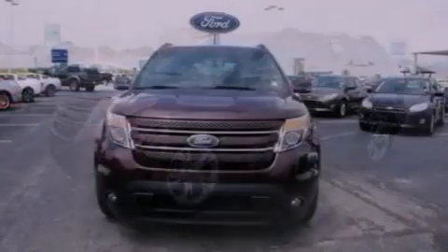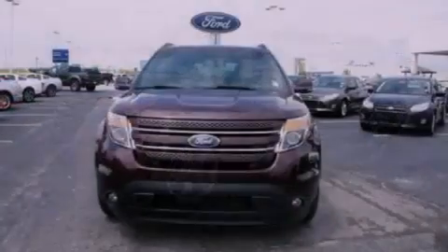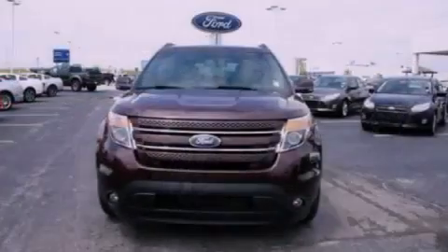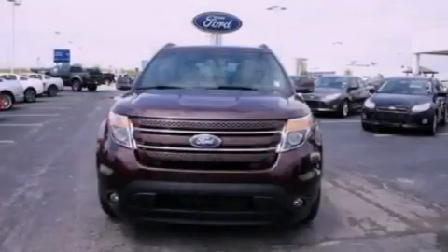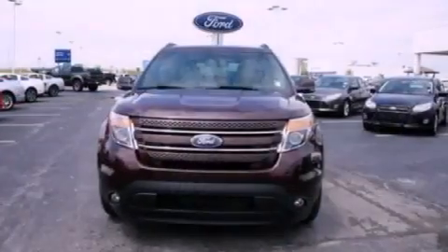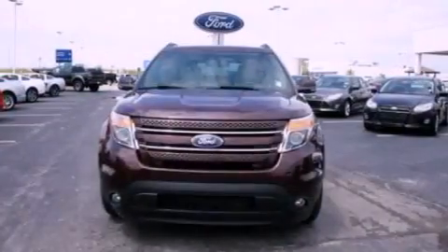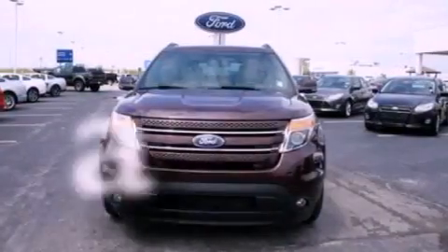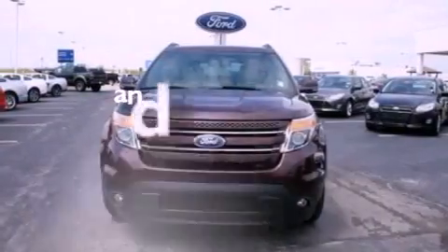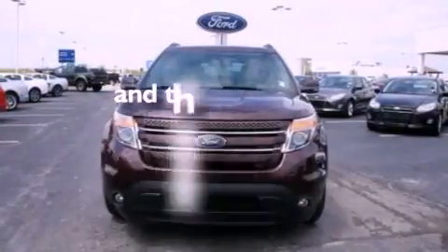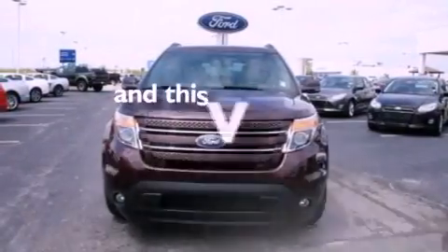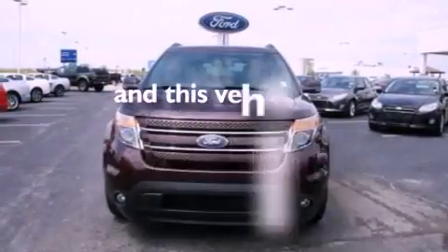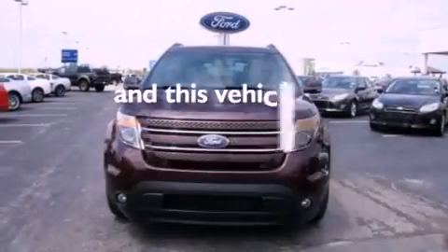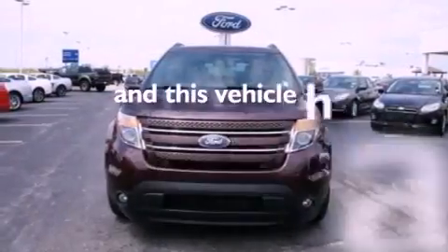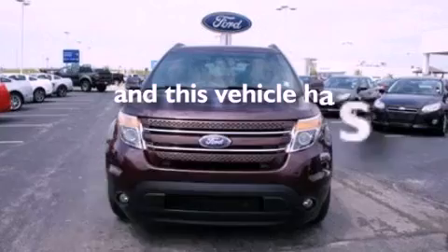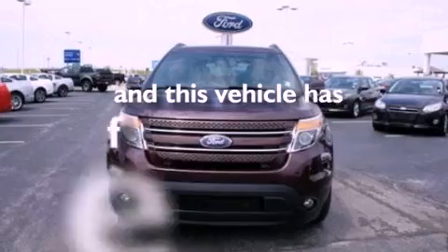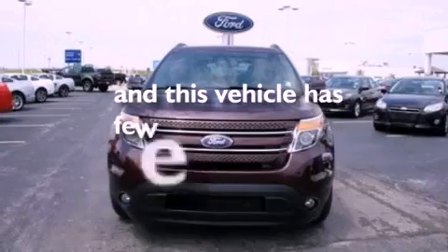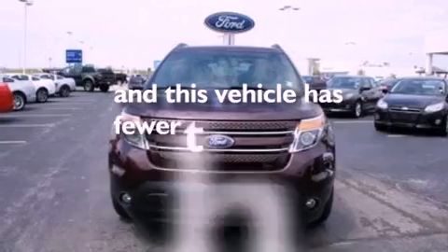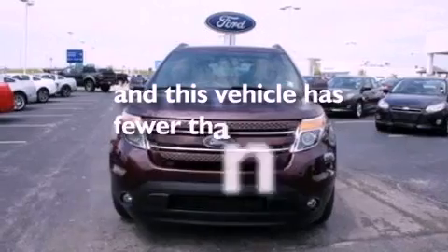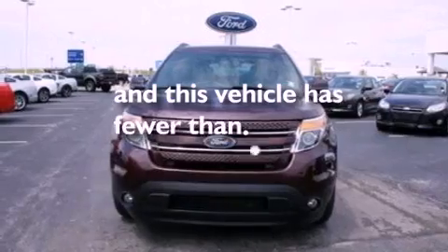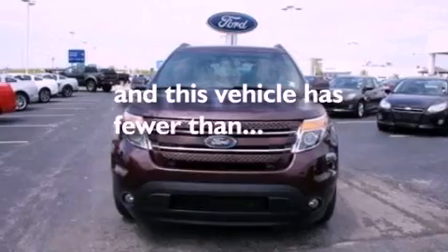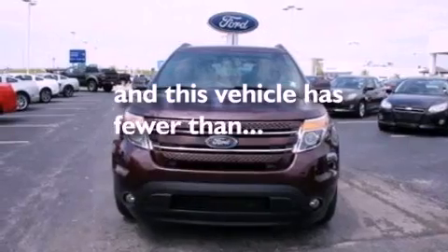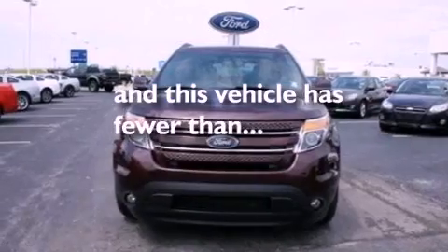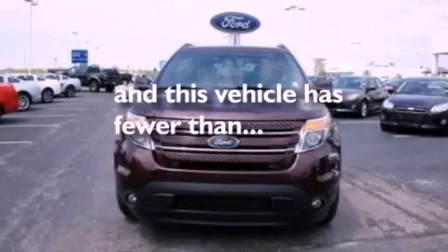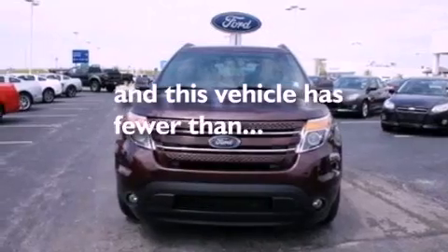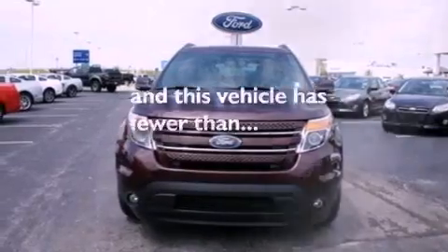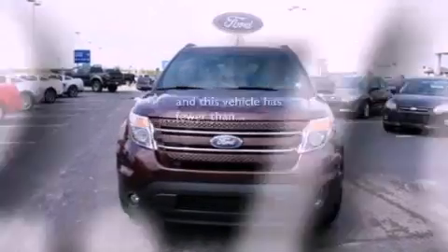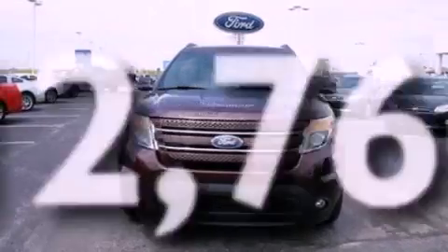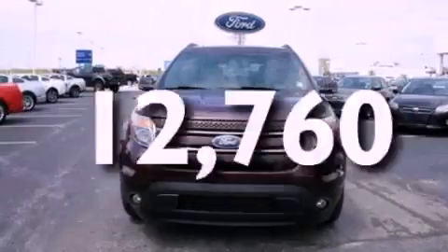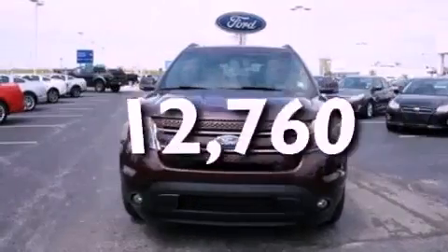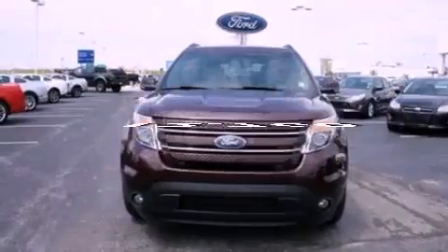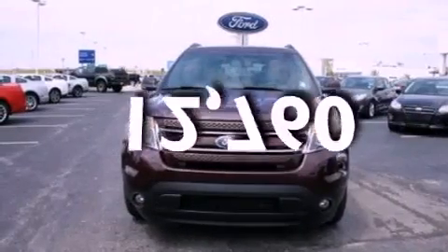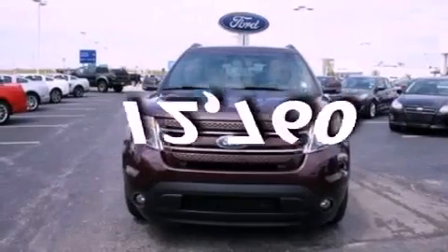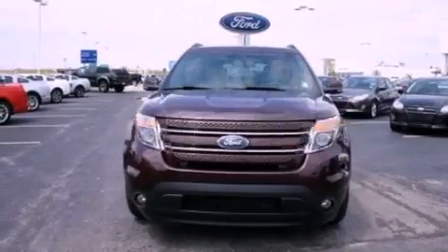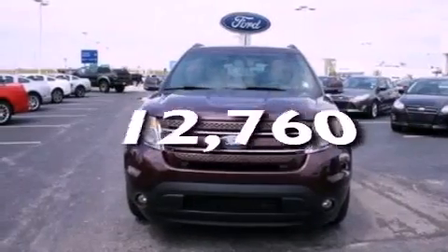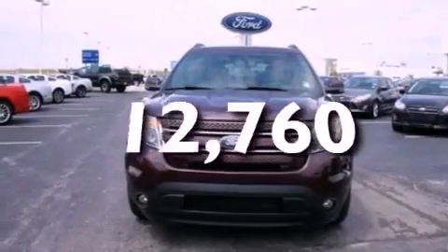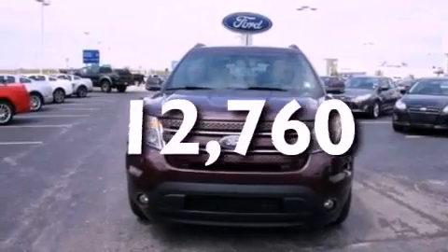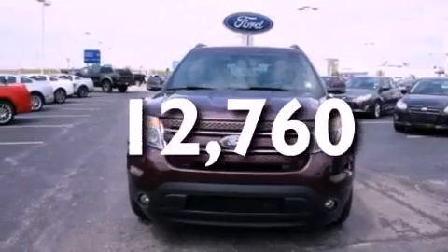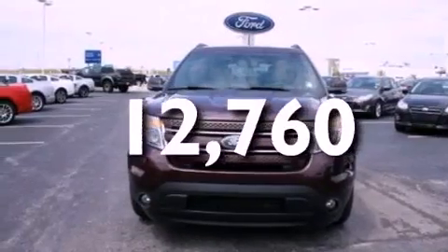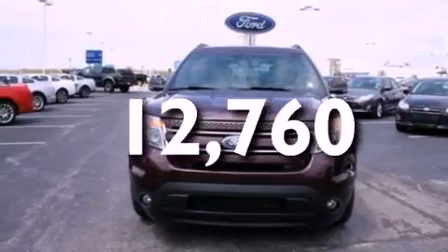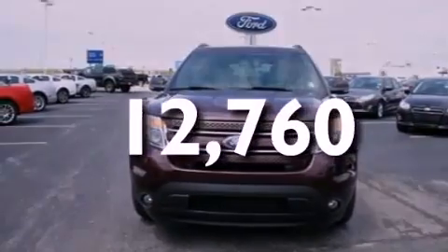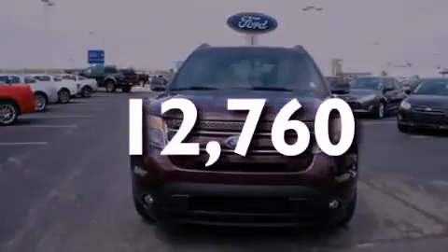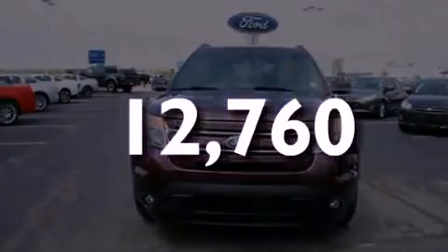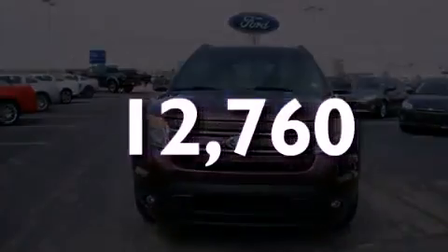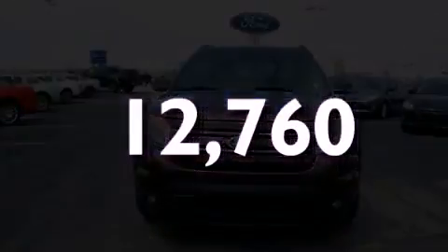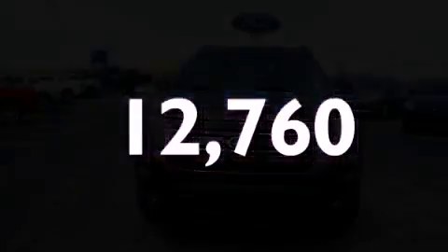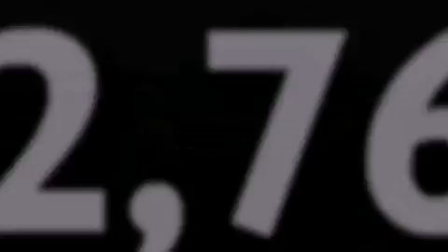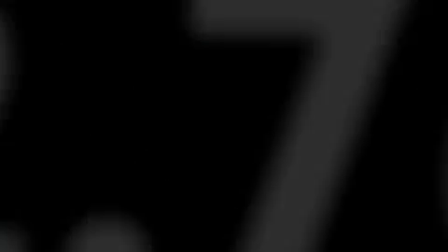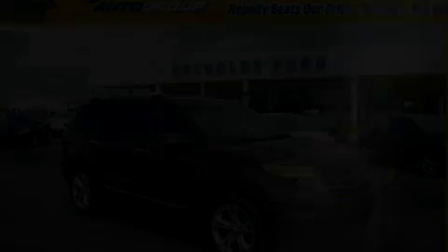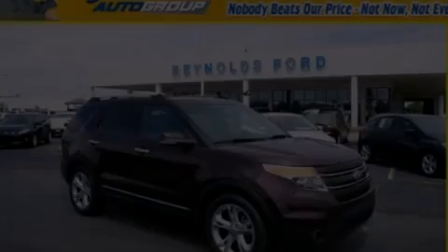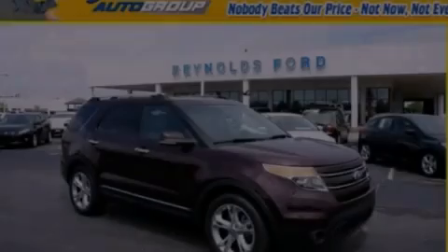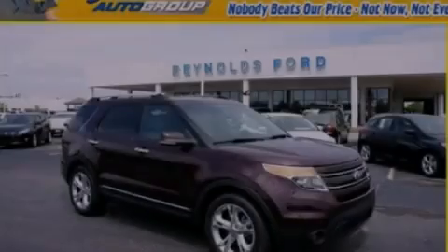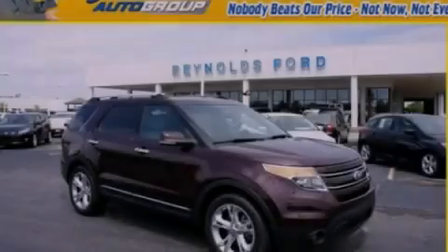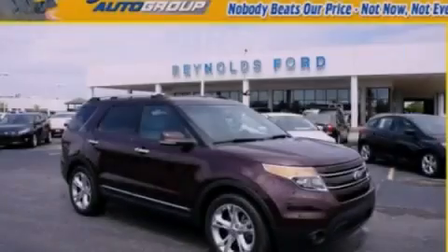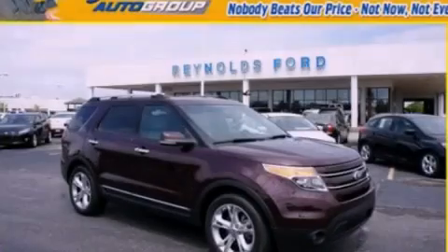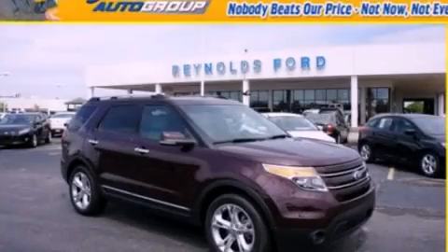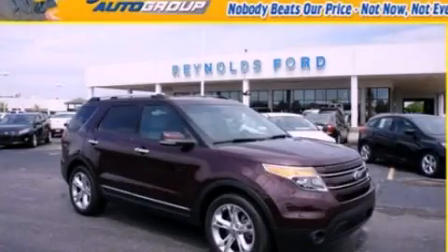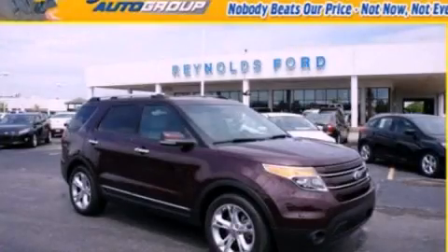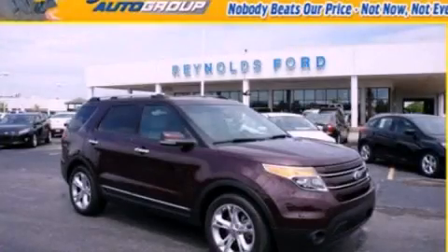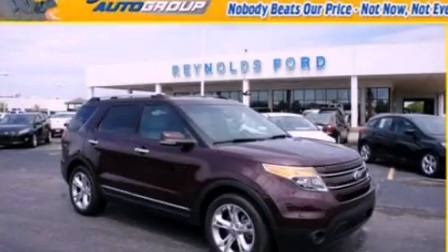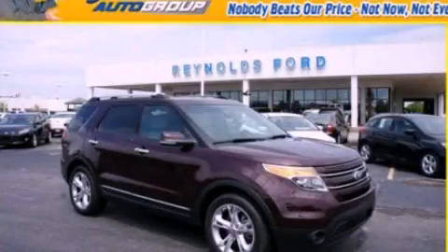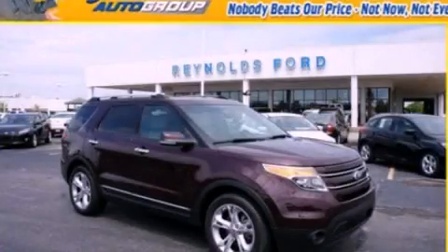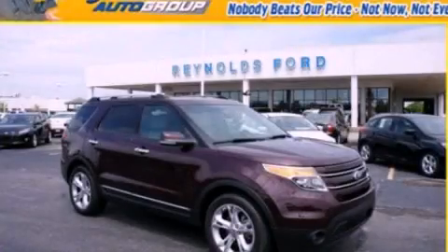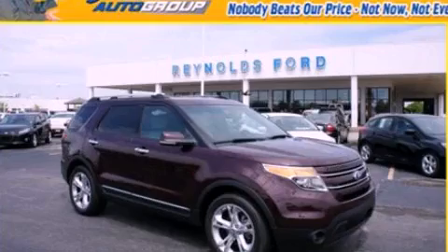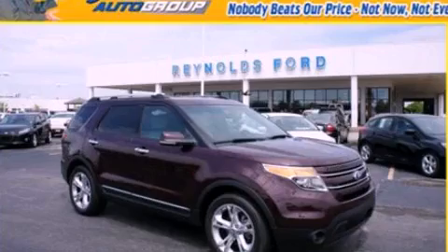This vehicle has fewer than 13,000 miles on the odometer. Call or visit us right now and arrange your test drive today.